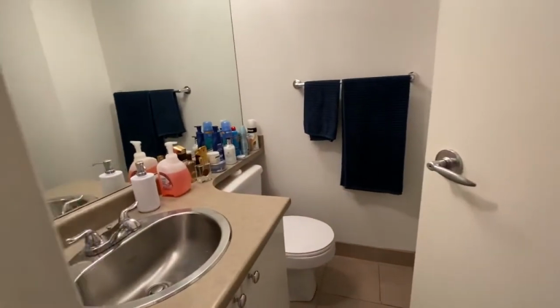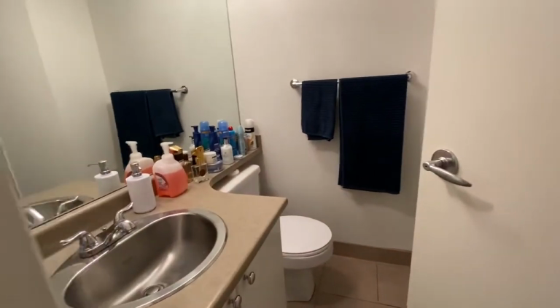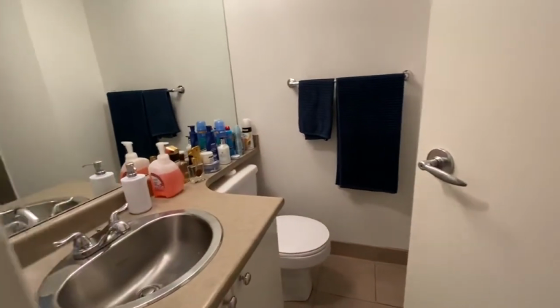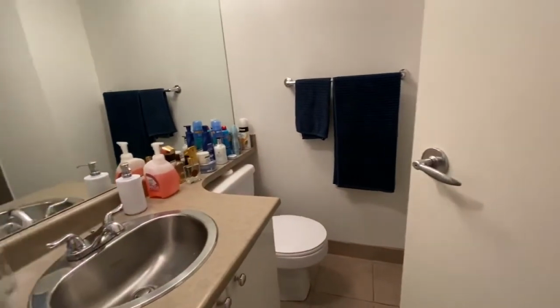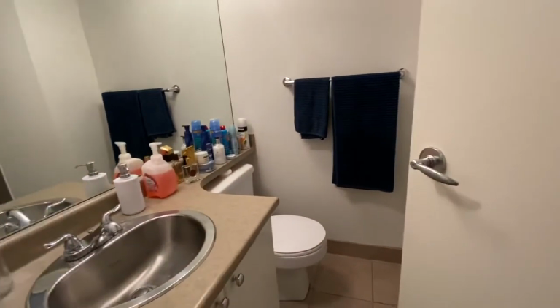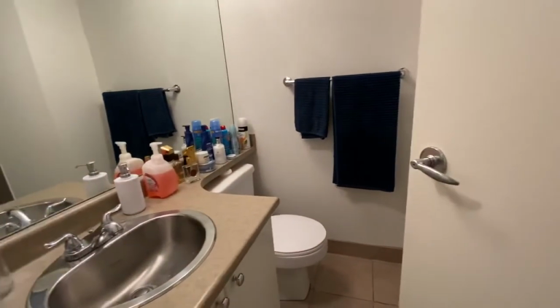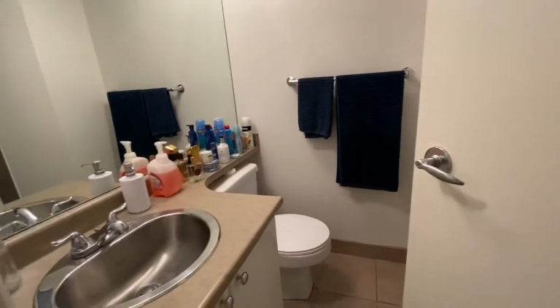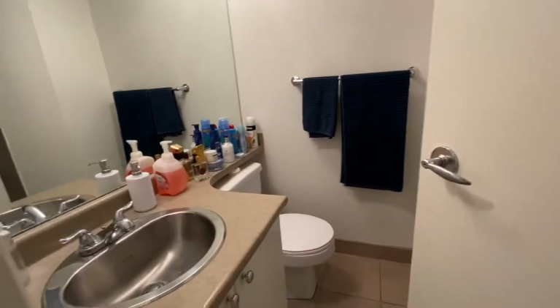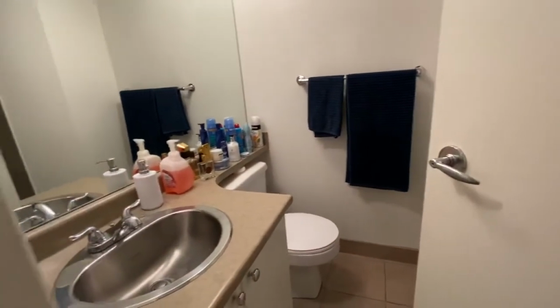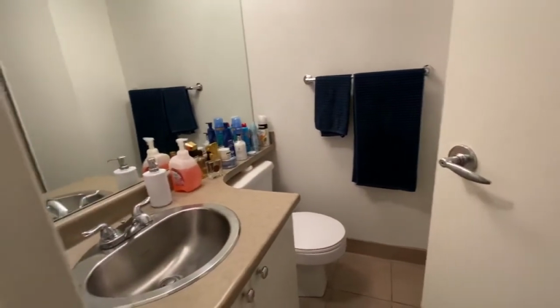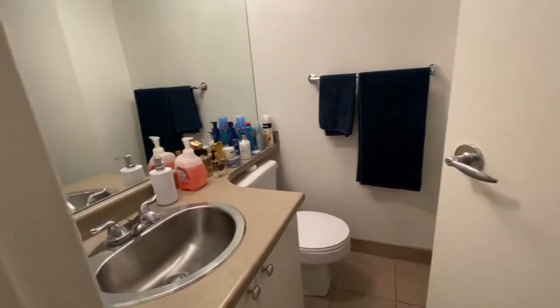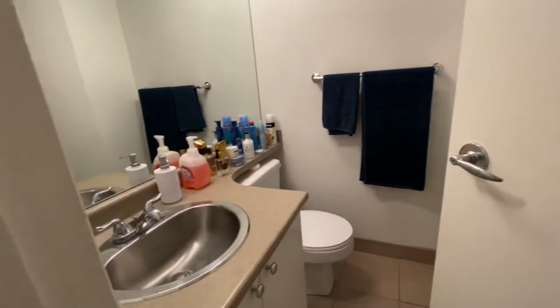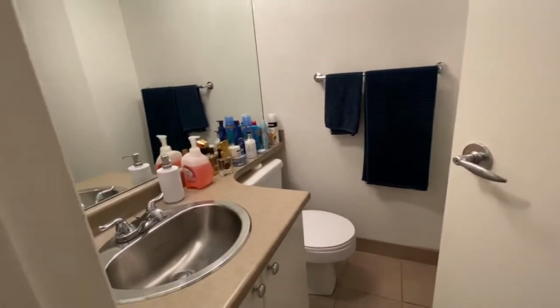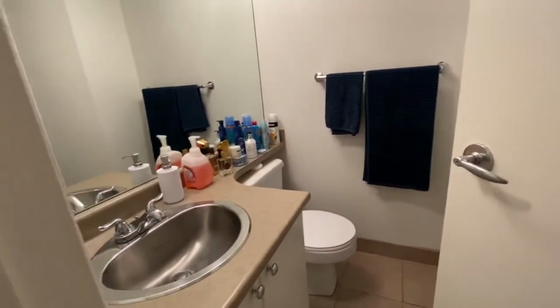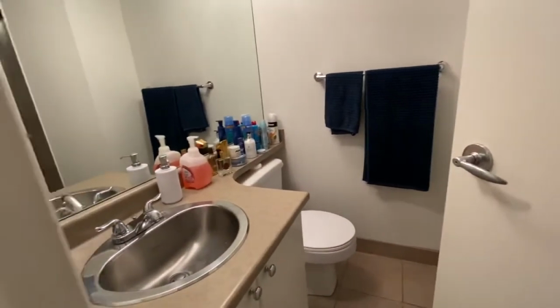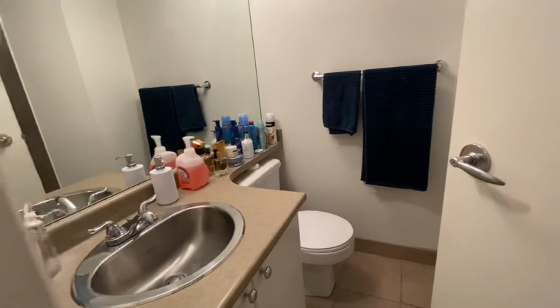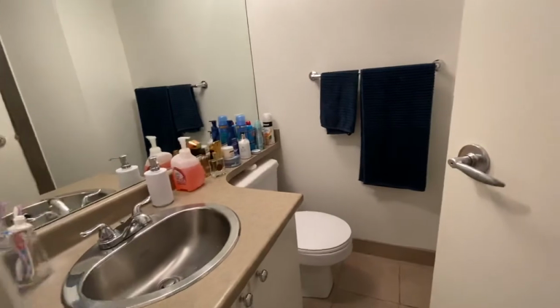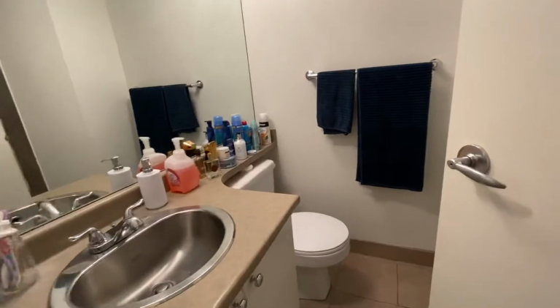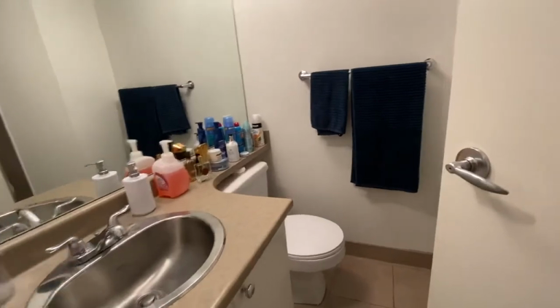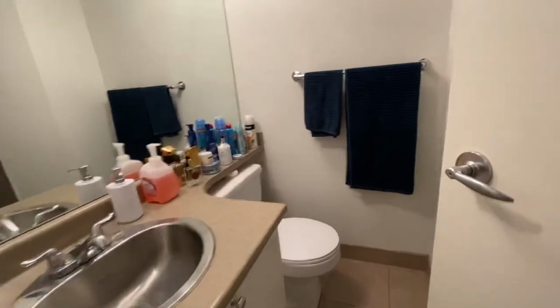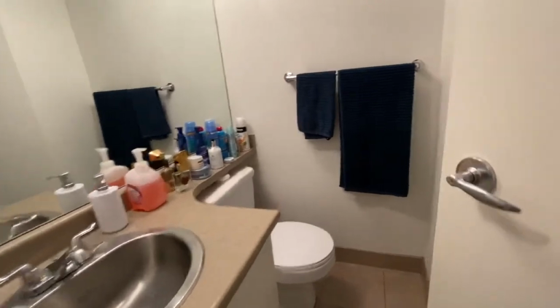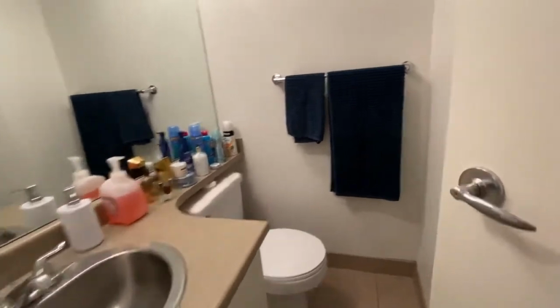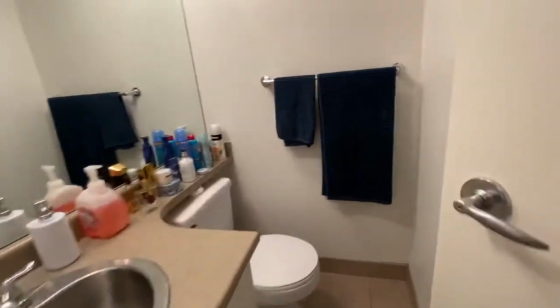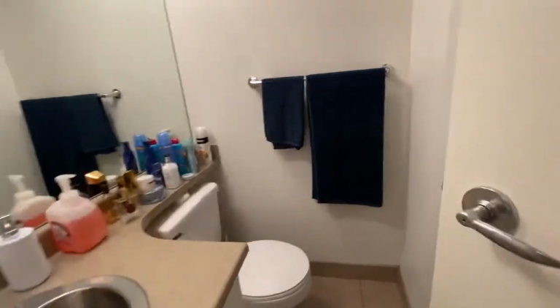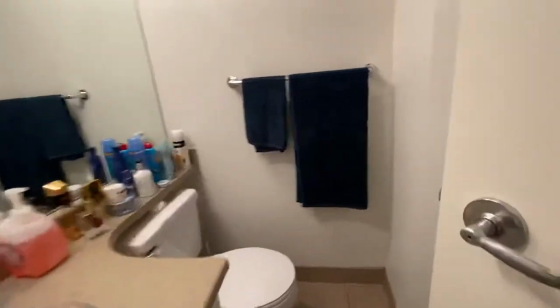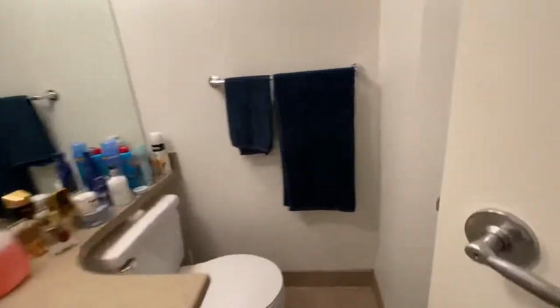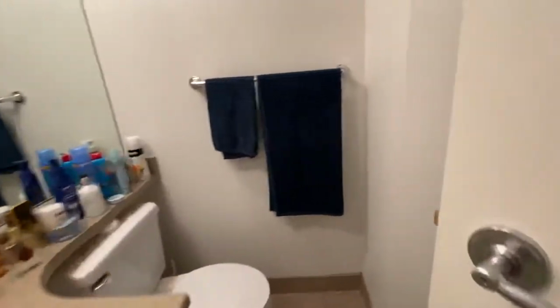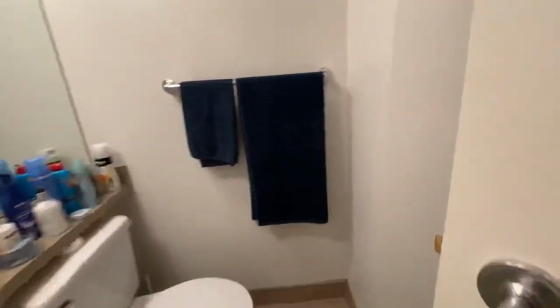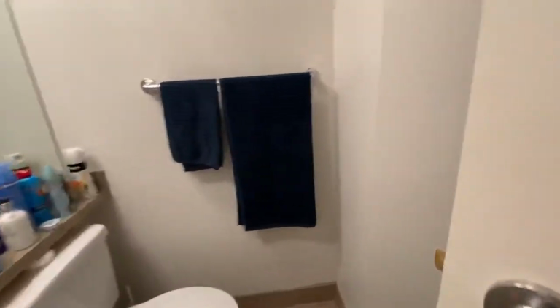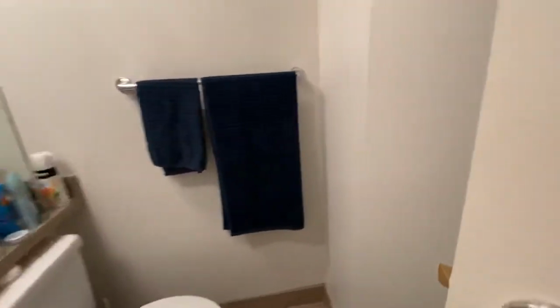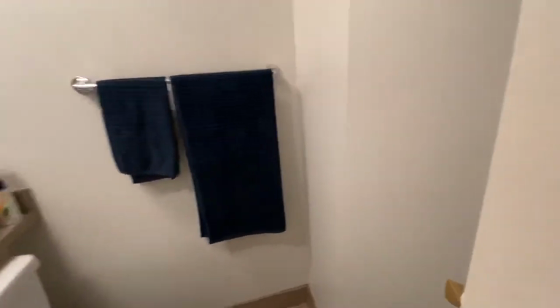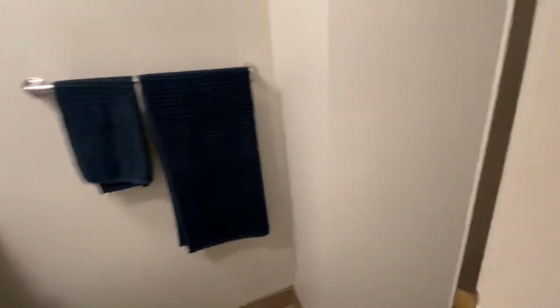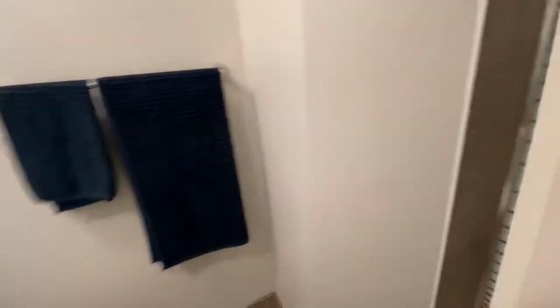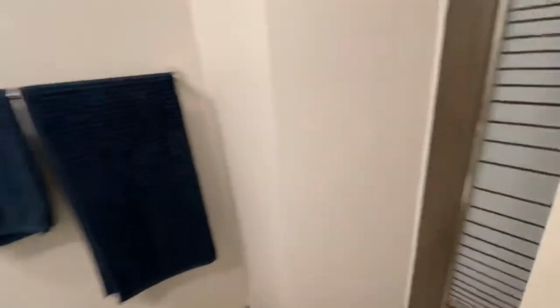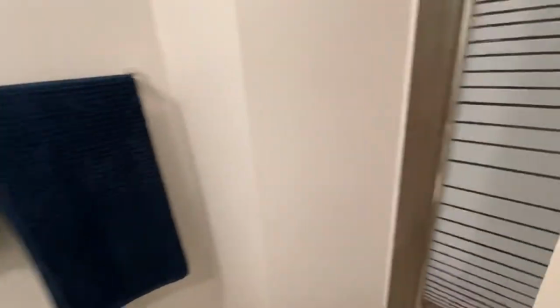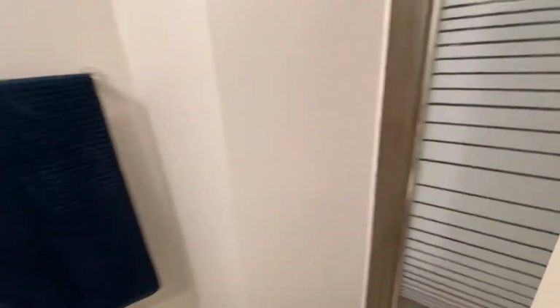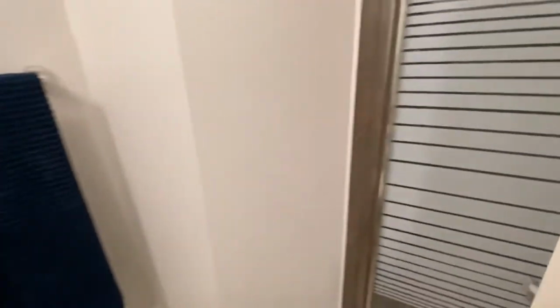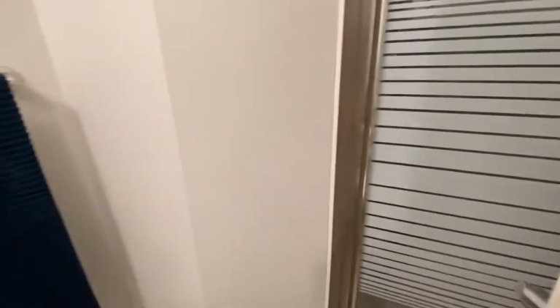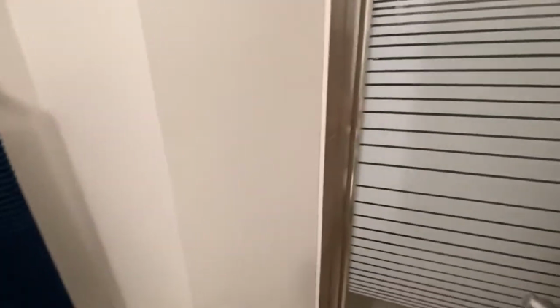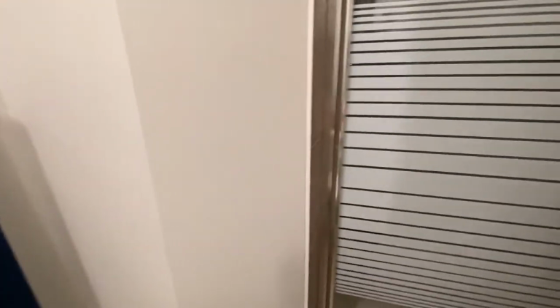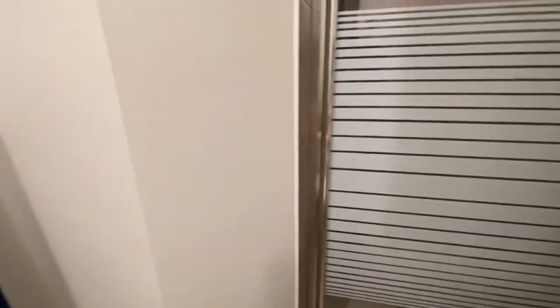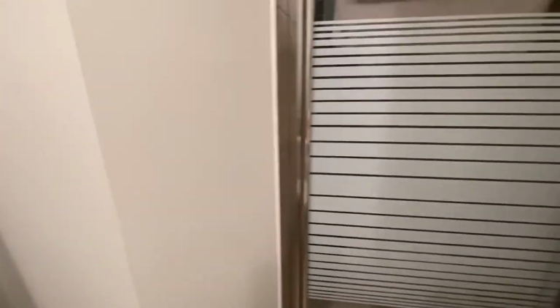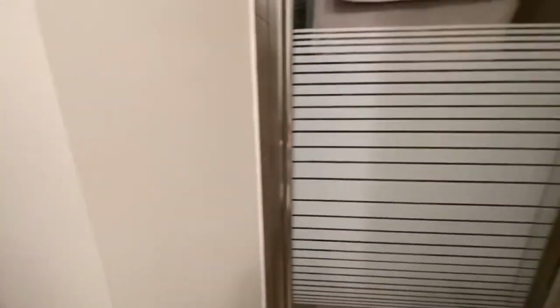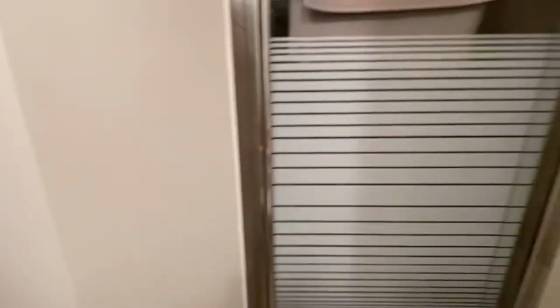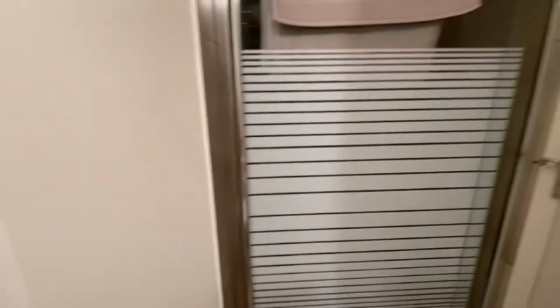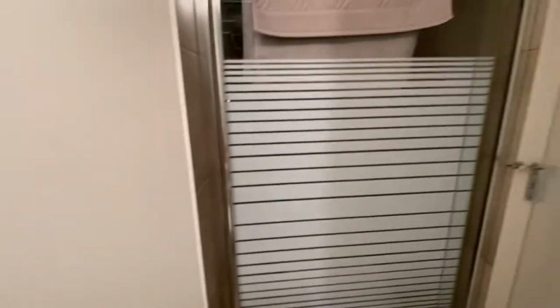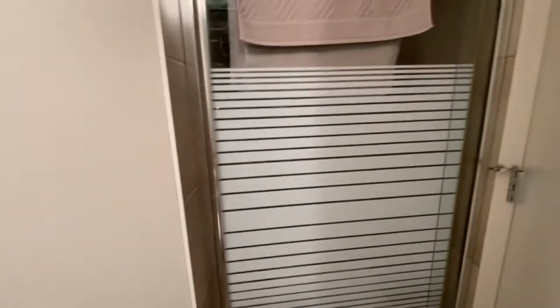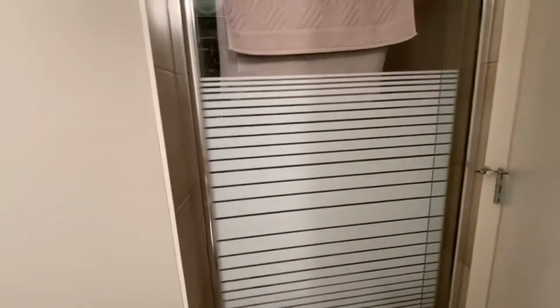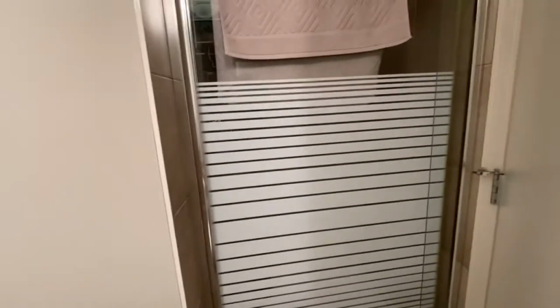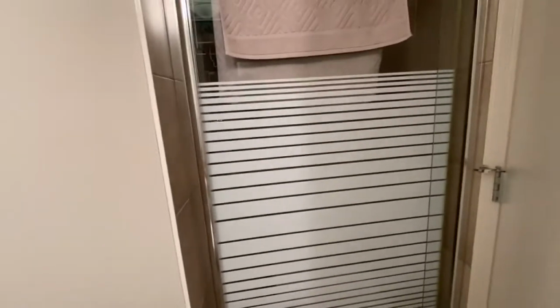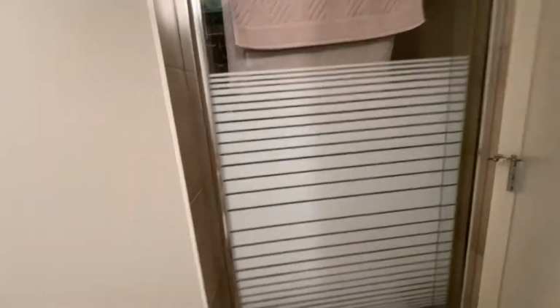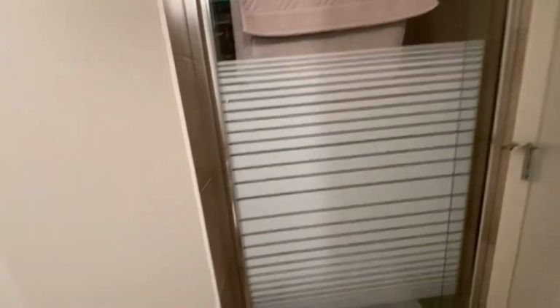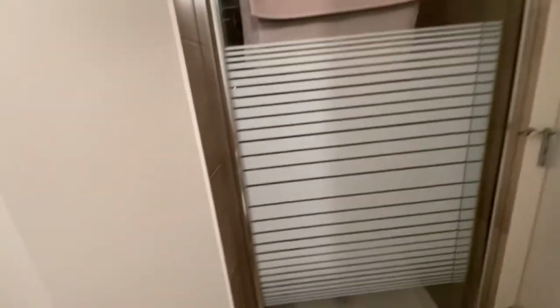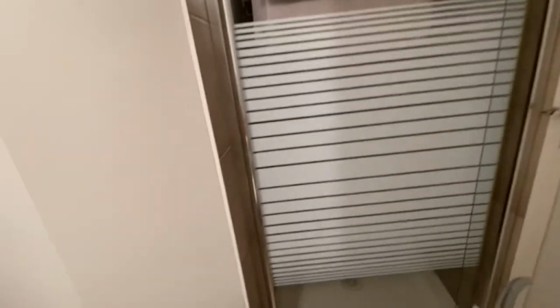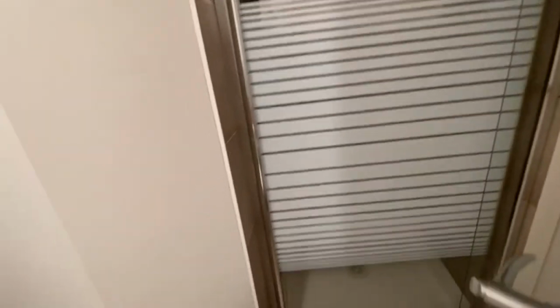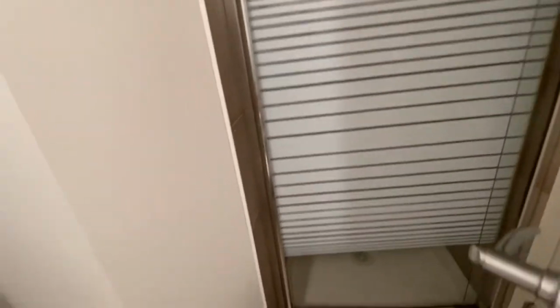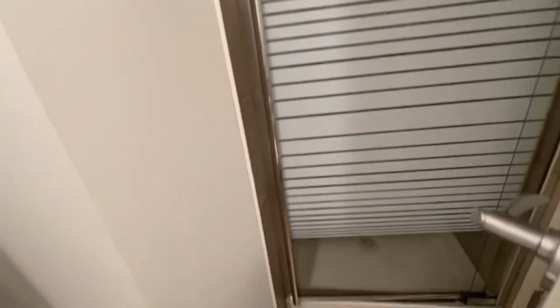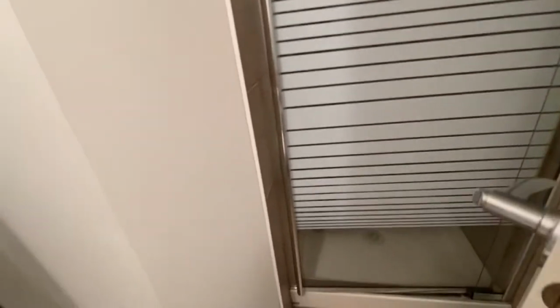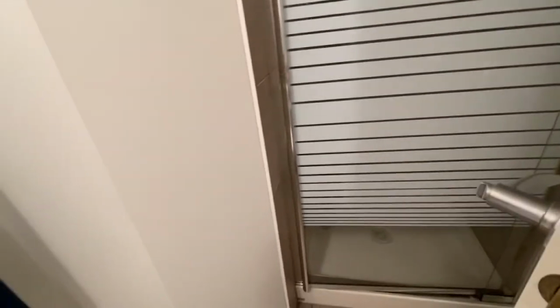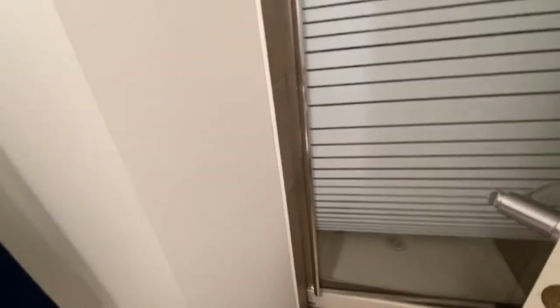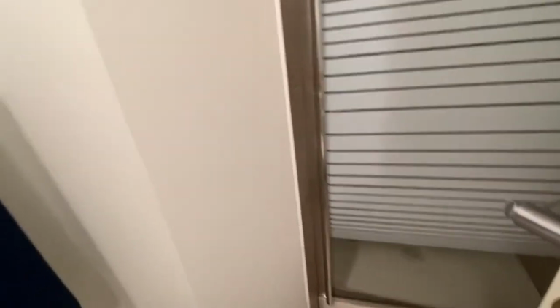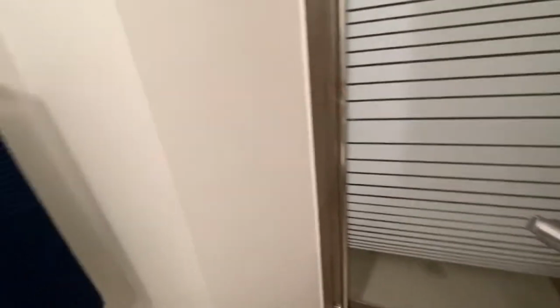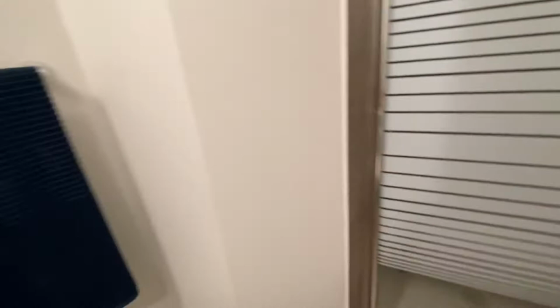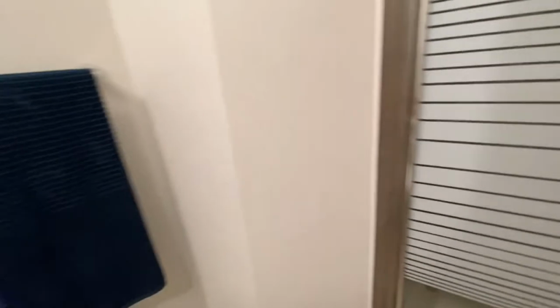The guest bathroom consists of a stand-up shower cage.